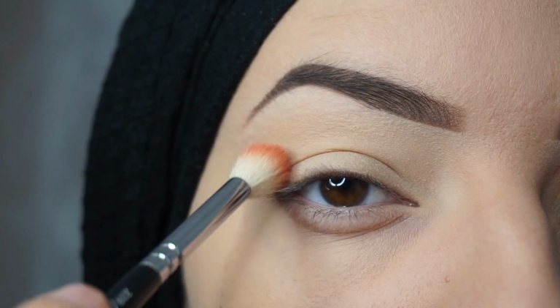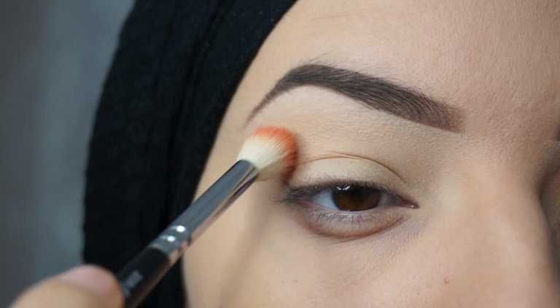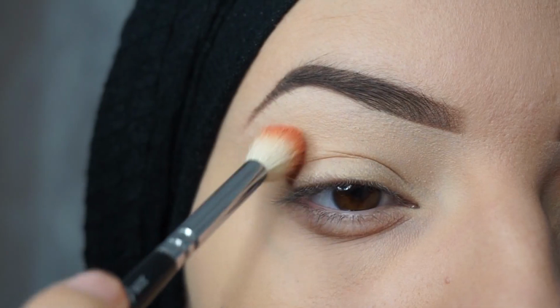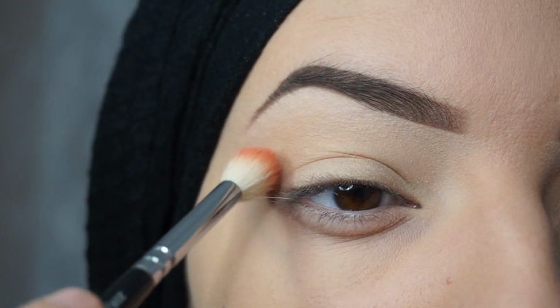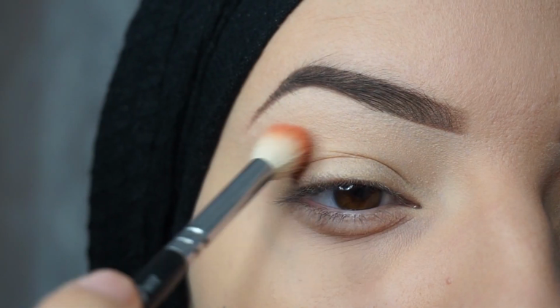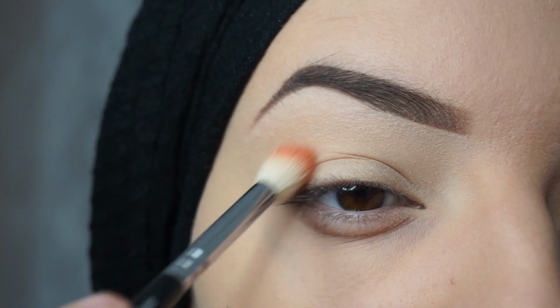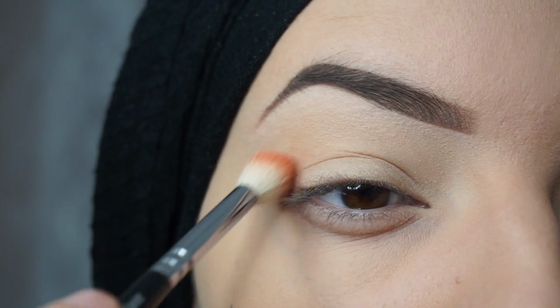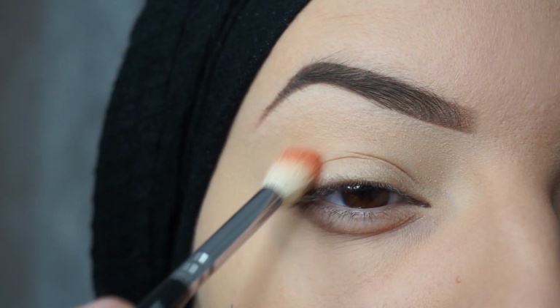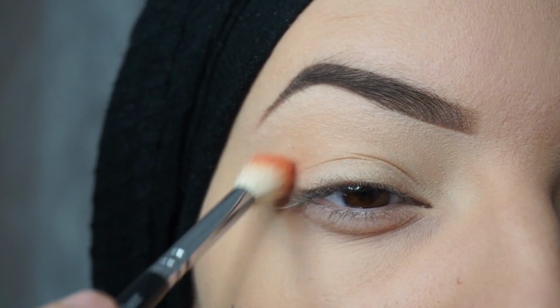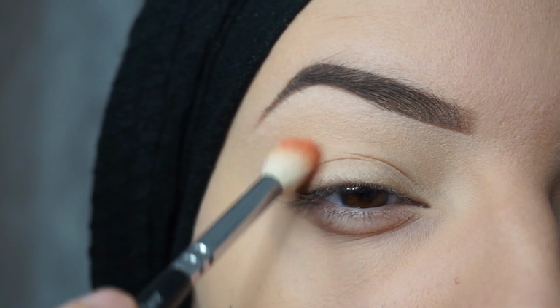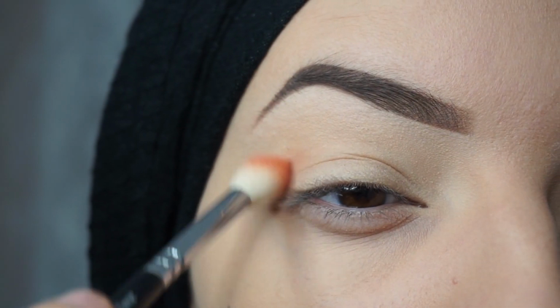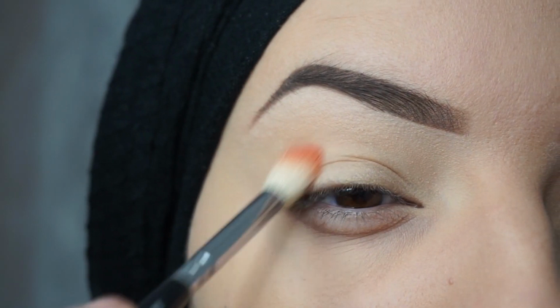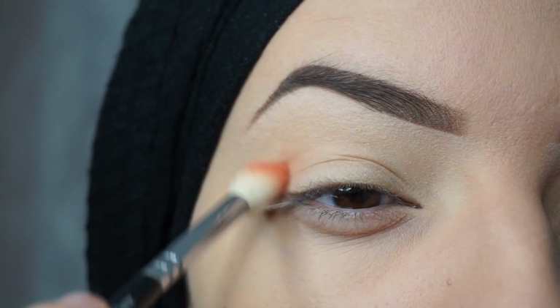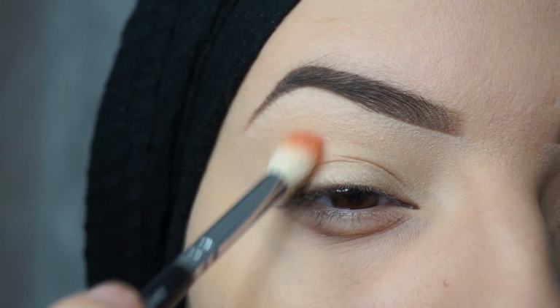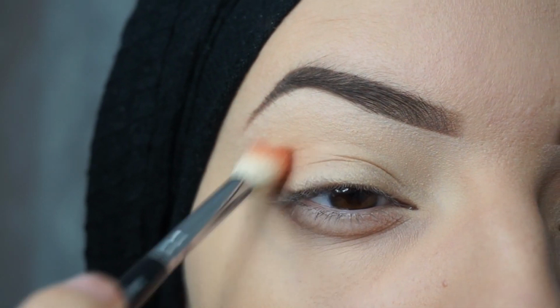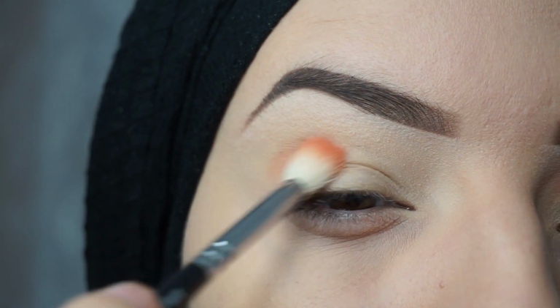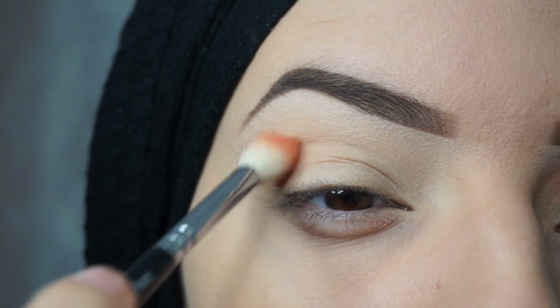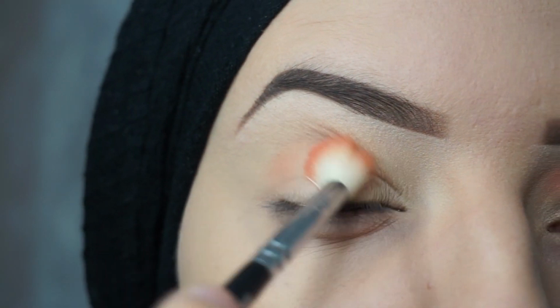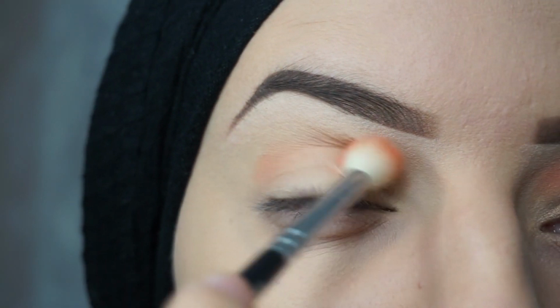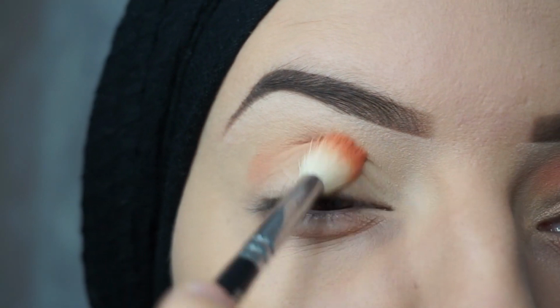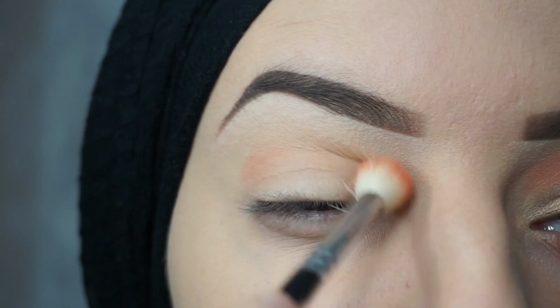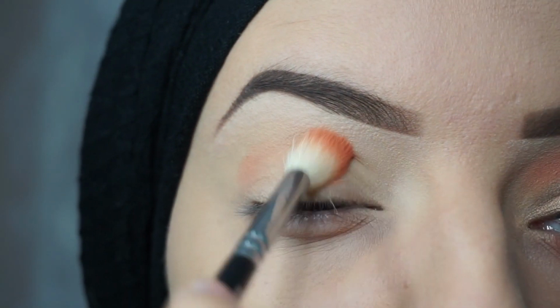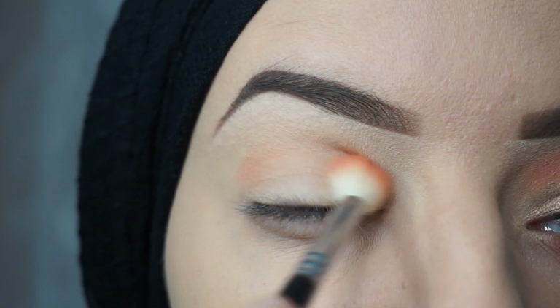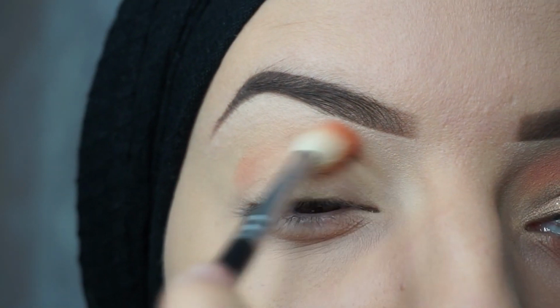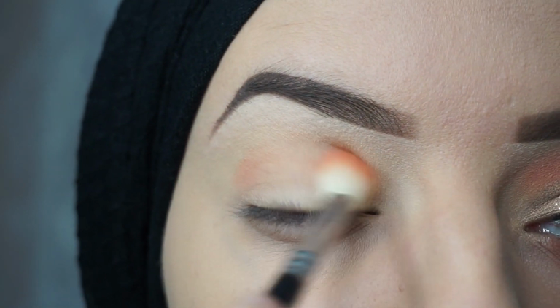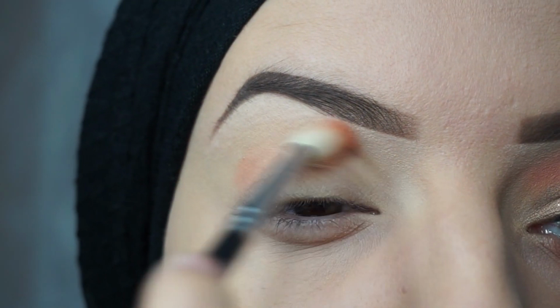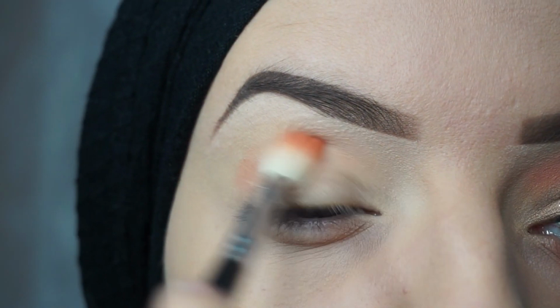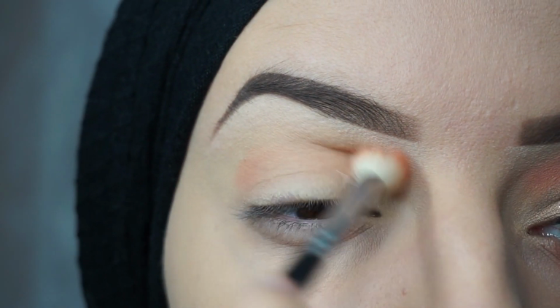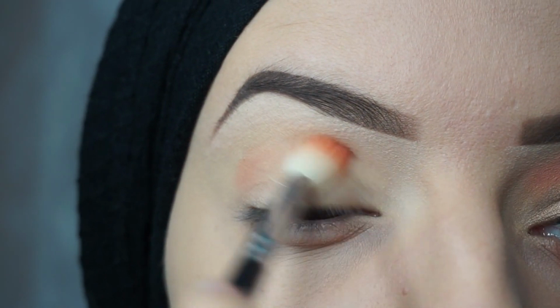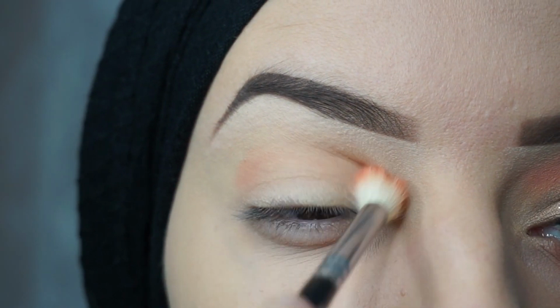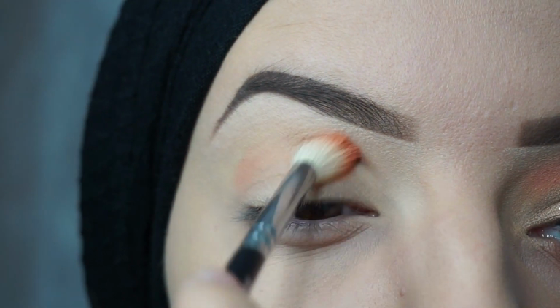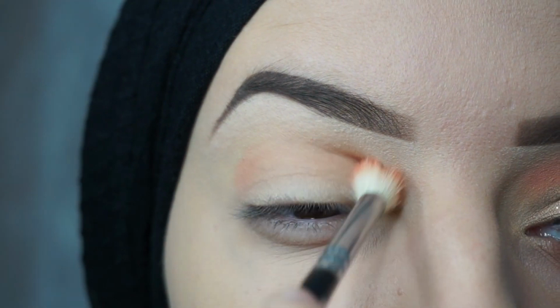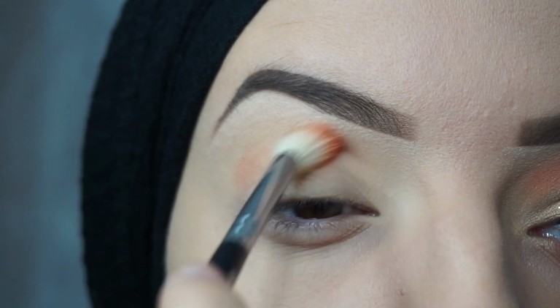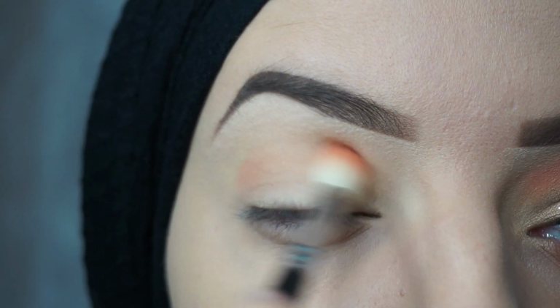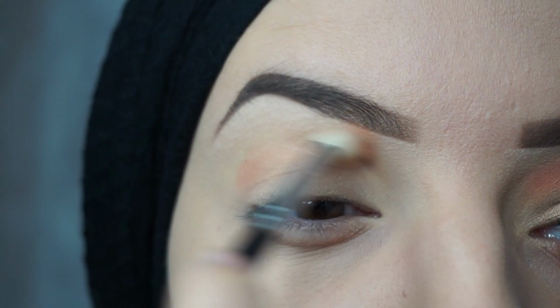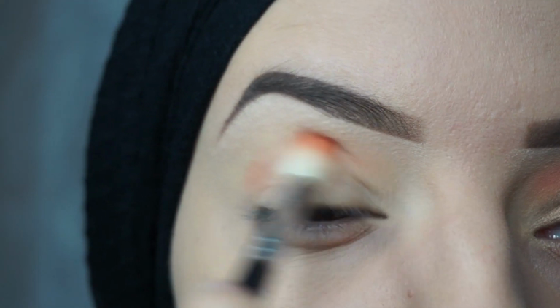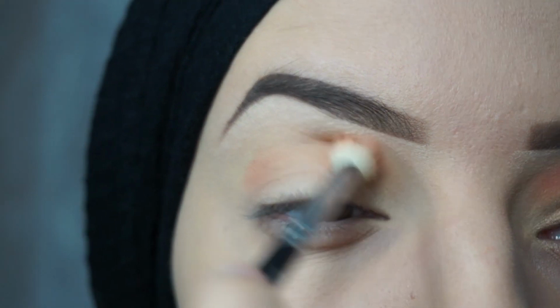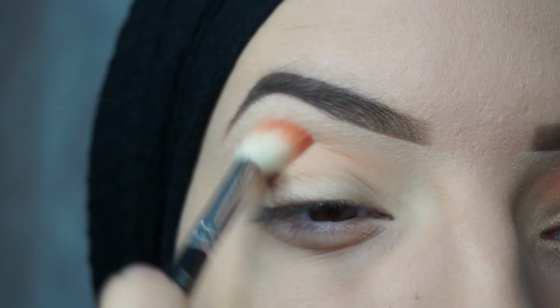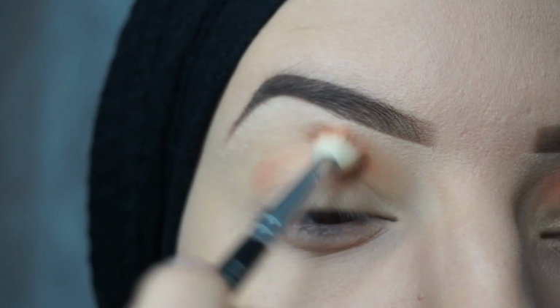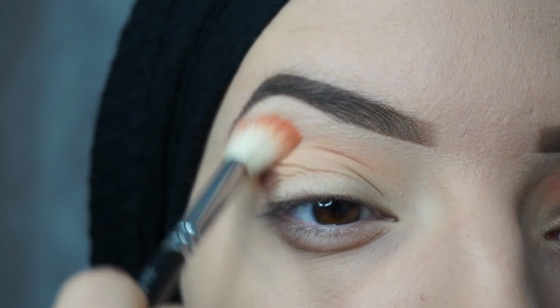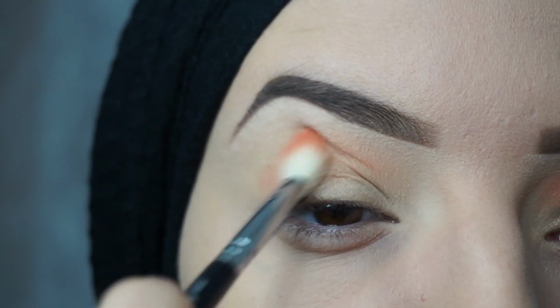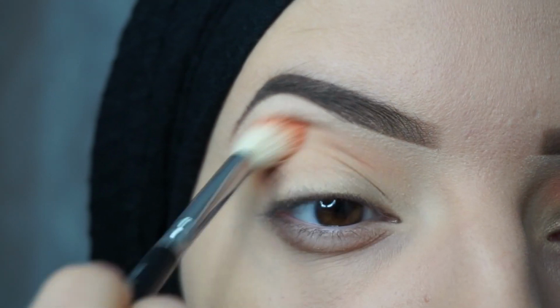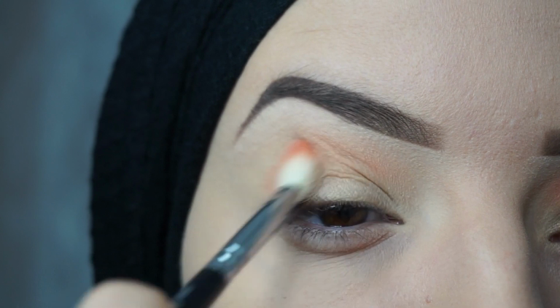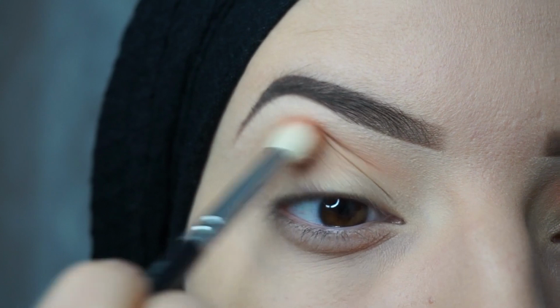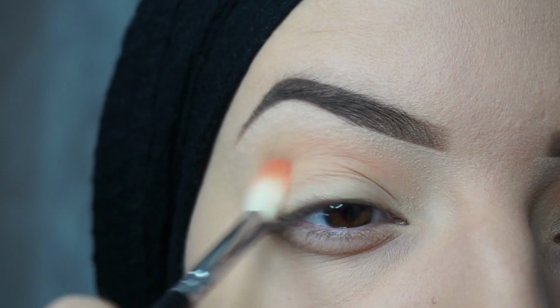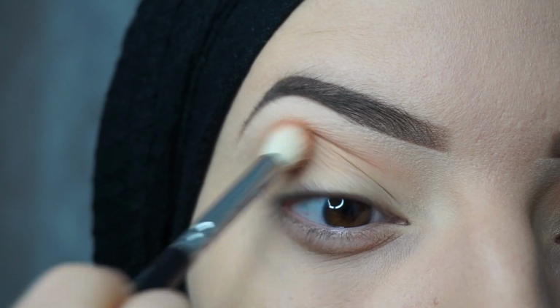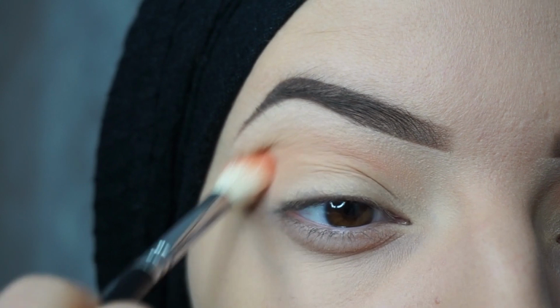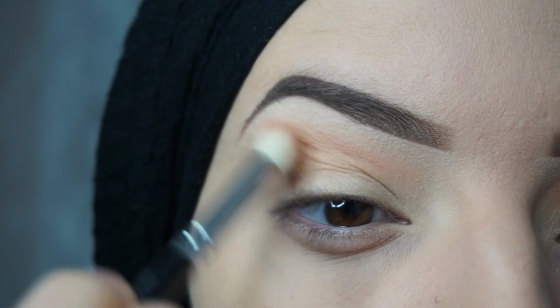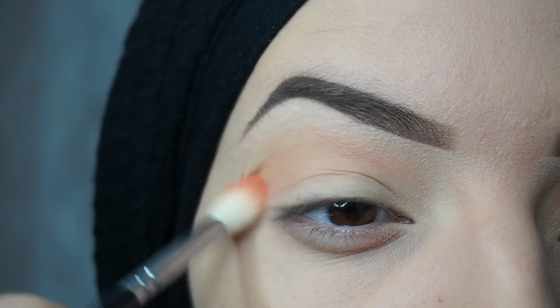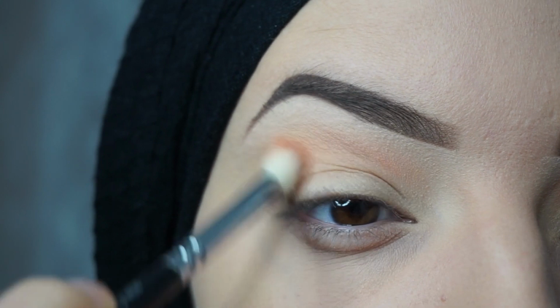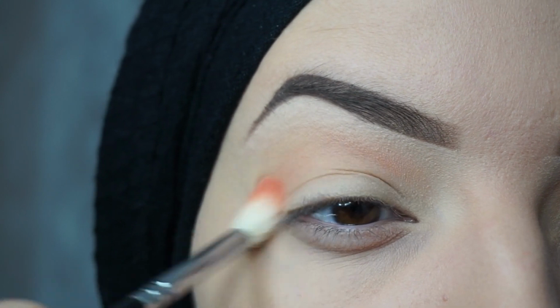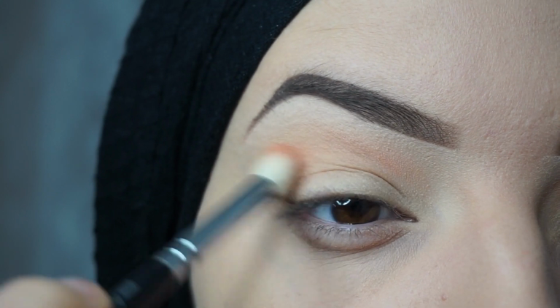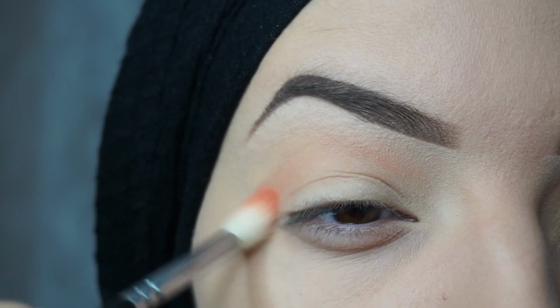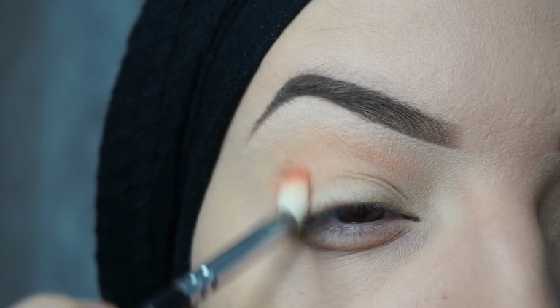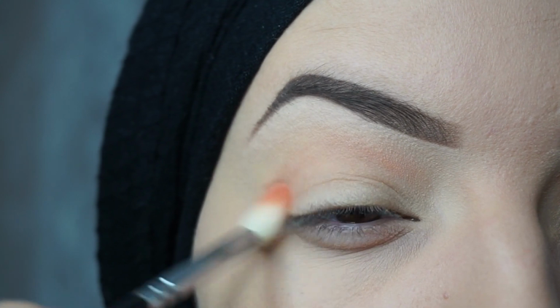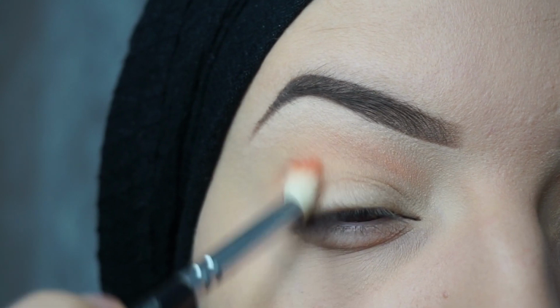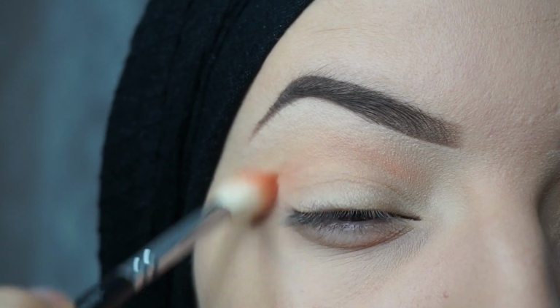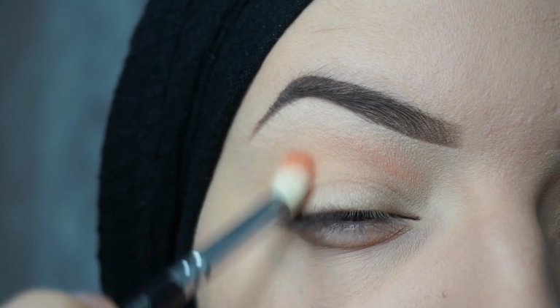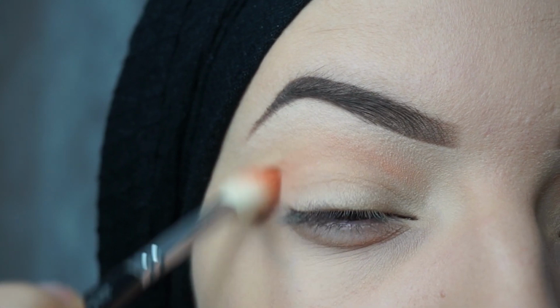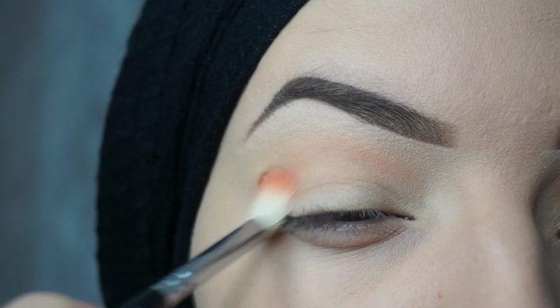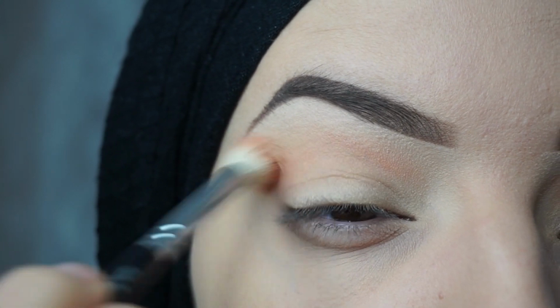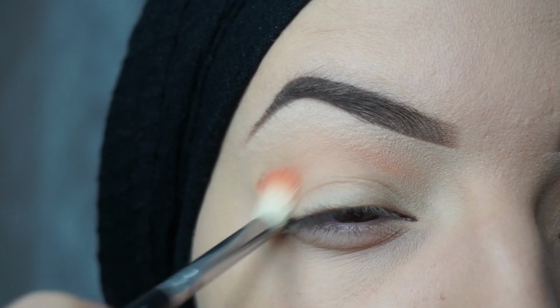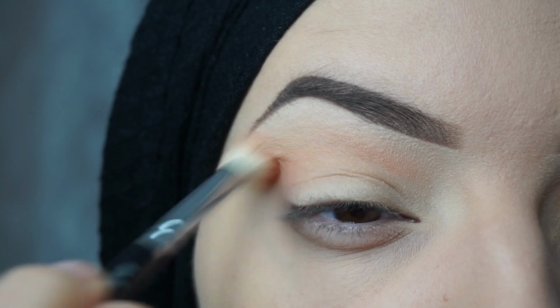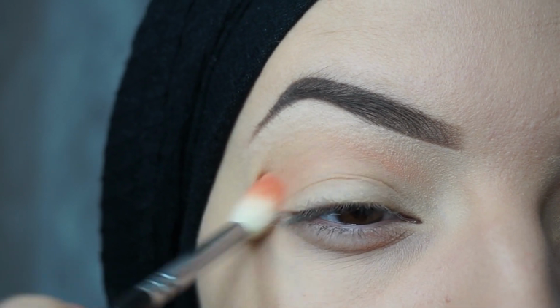So I will start with the first color, the color Coastline. I will blend this all over my crease with a fluffy blending brush.